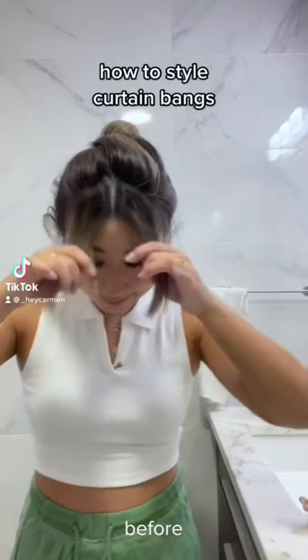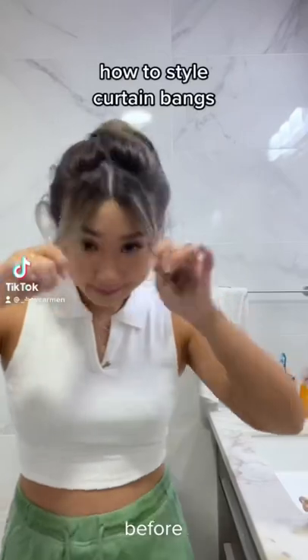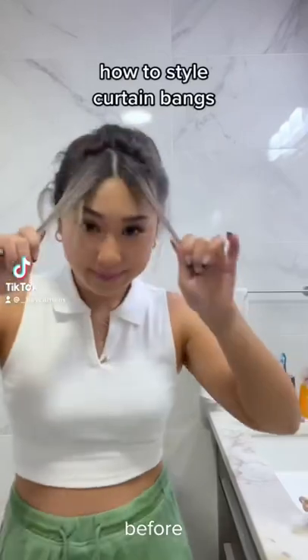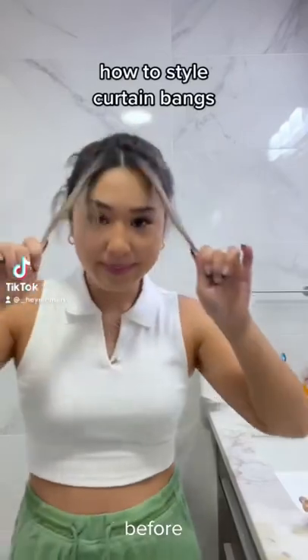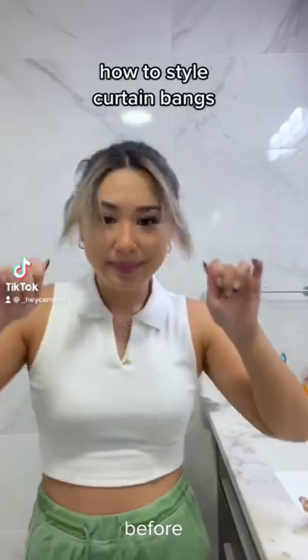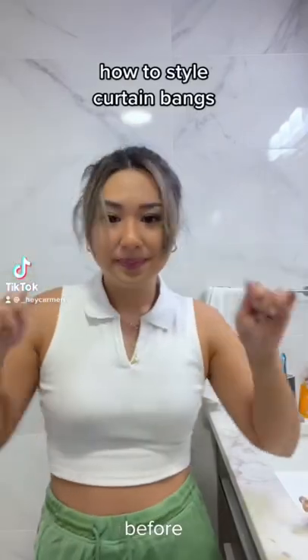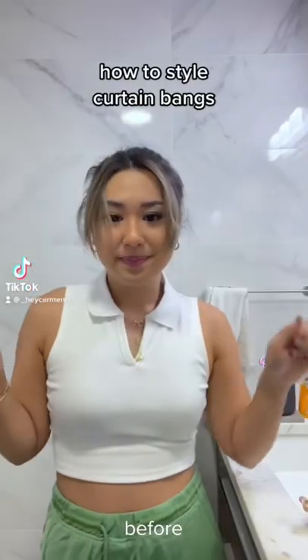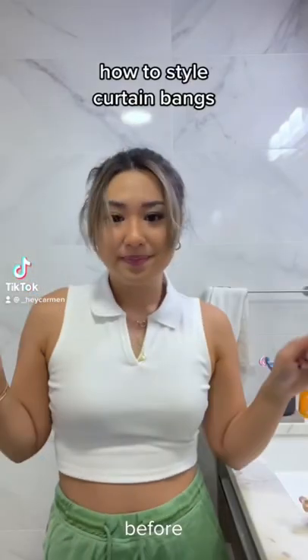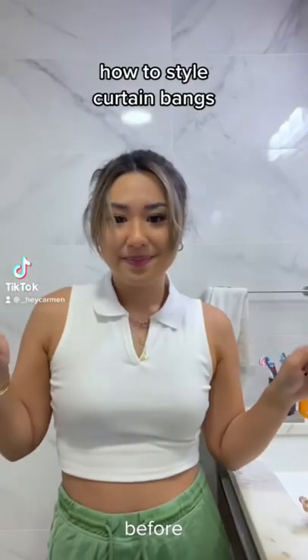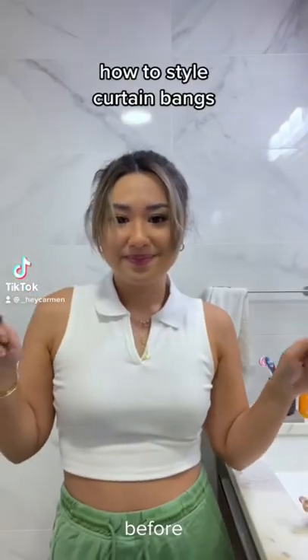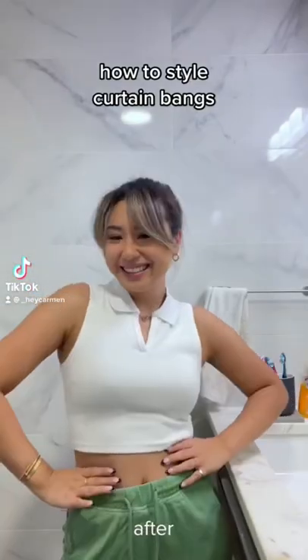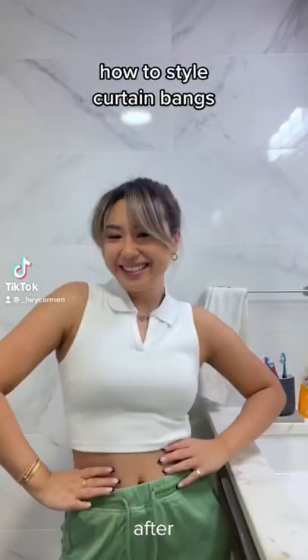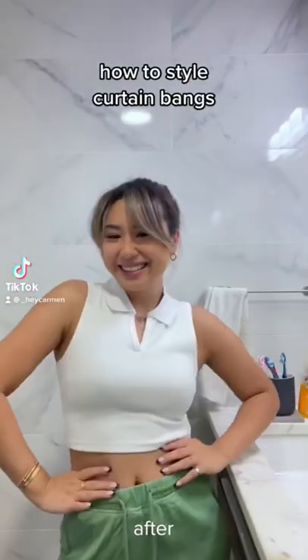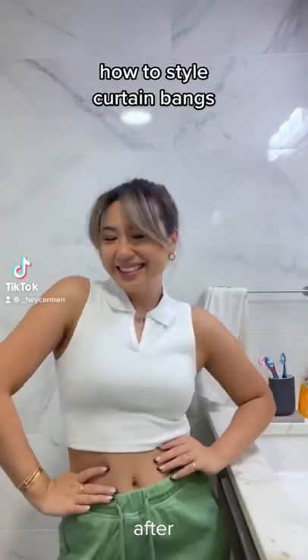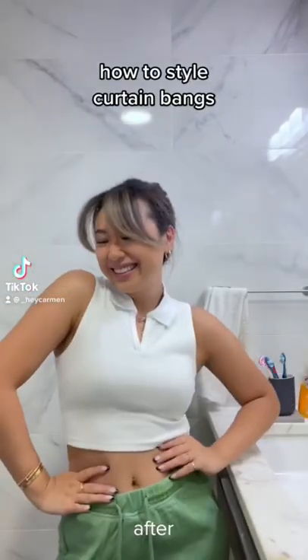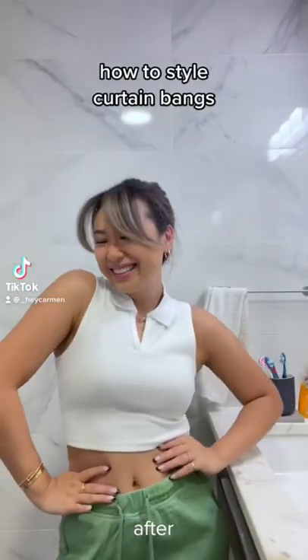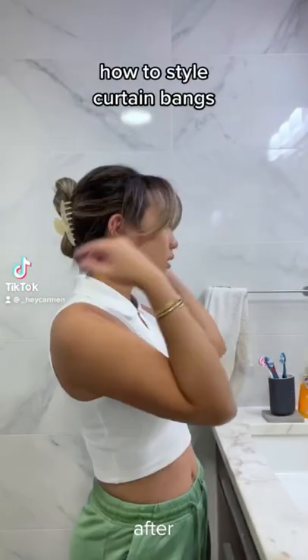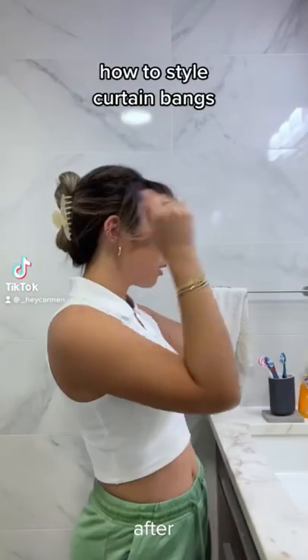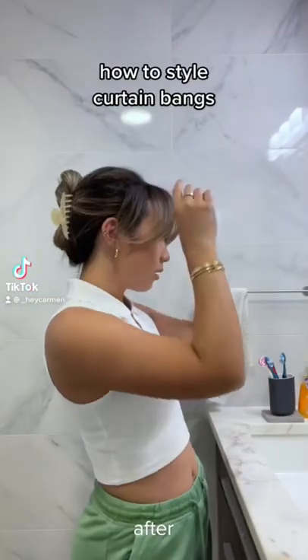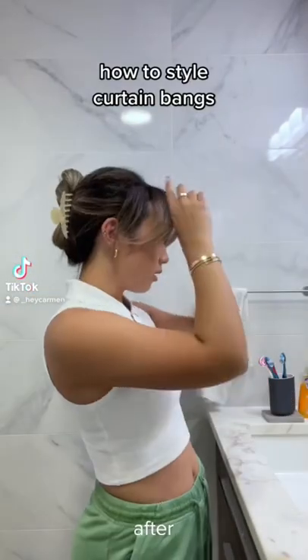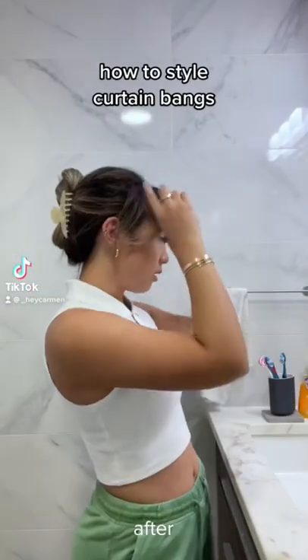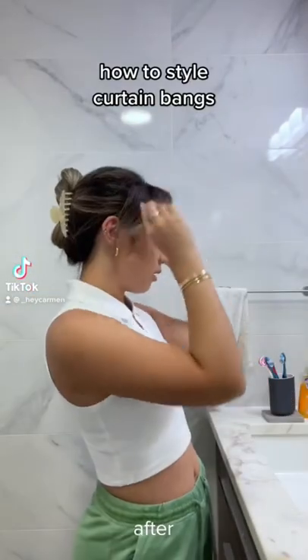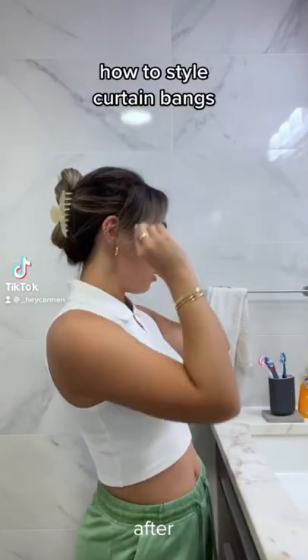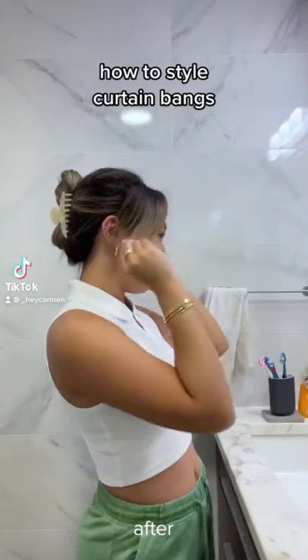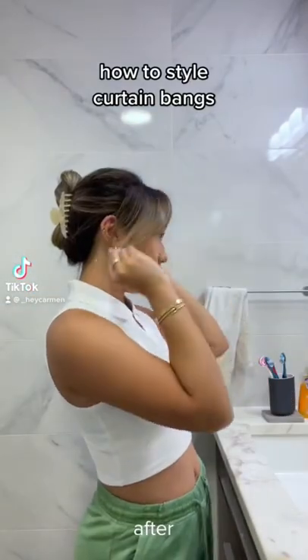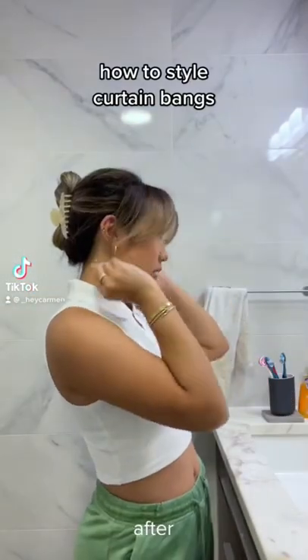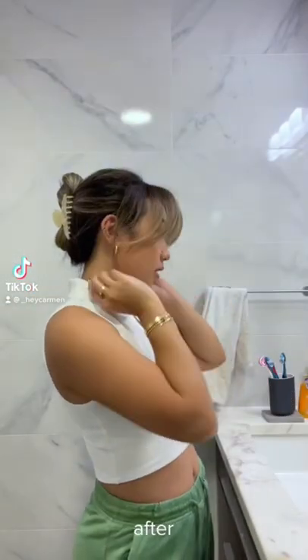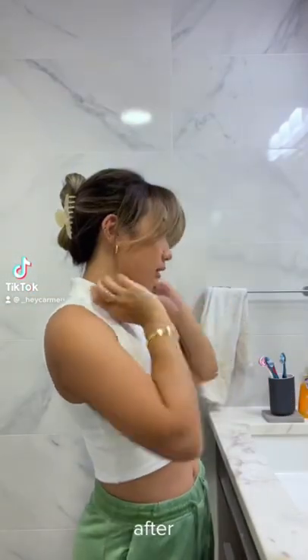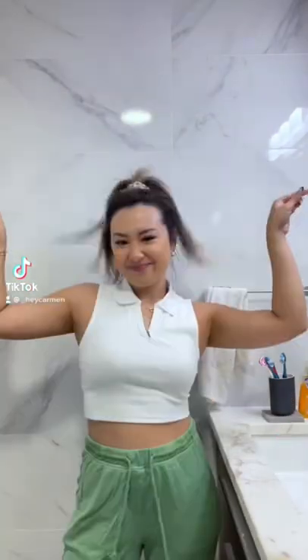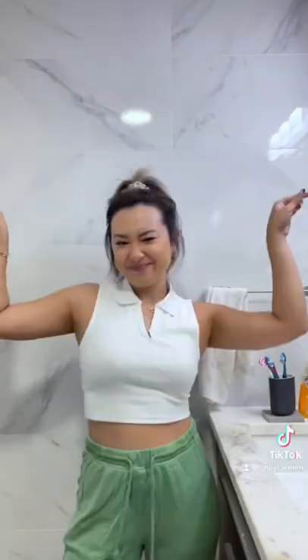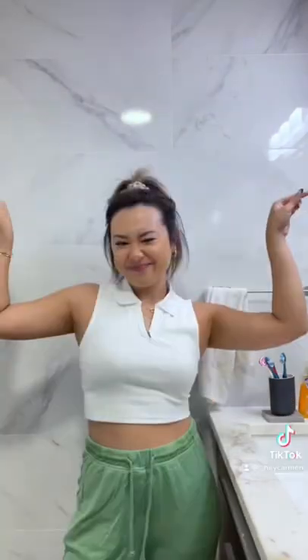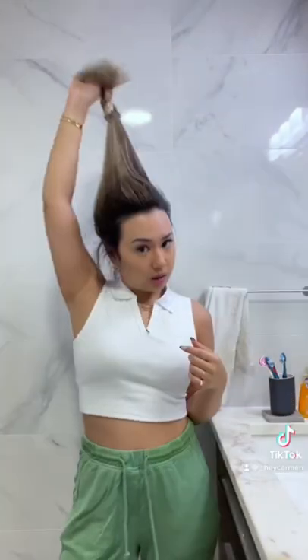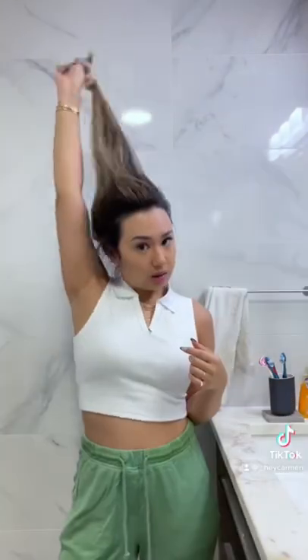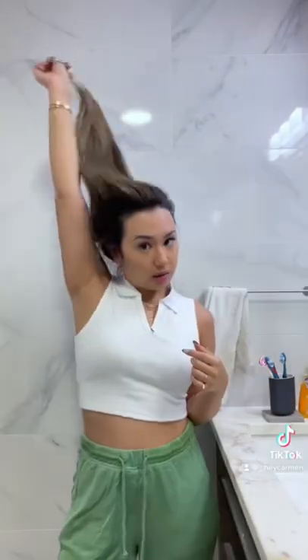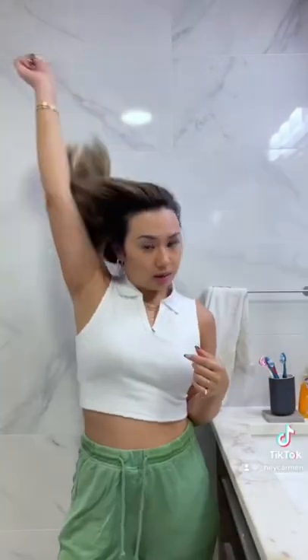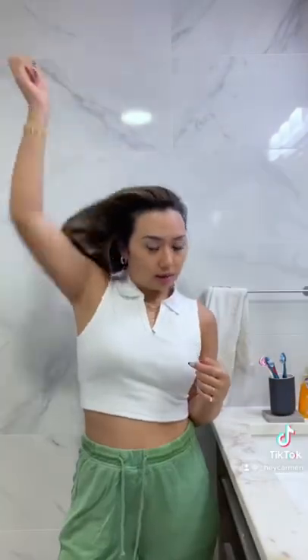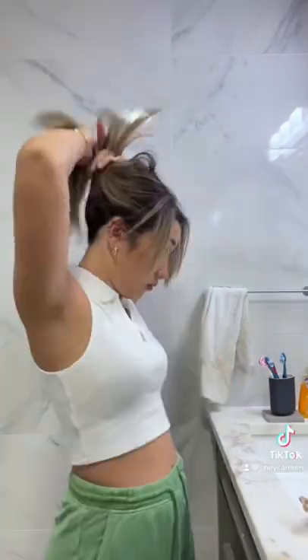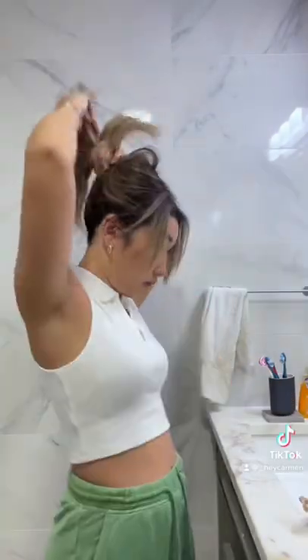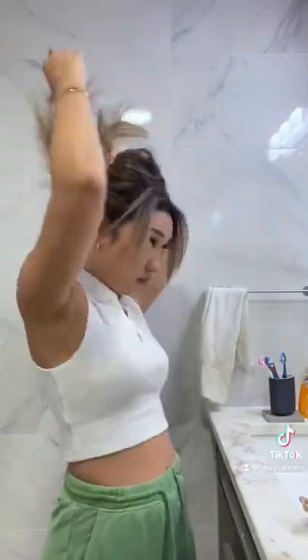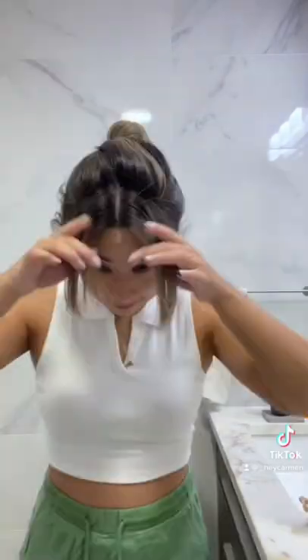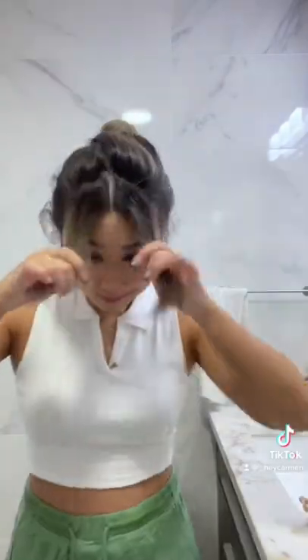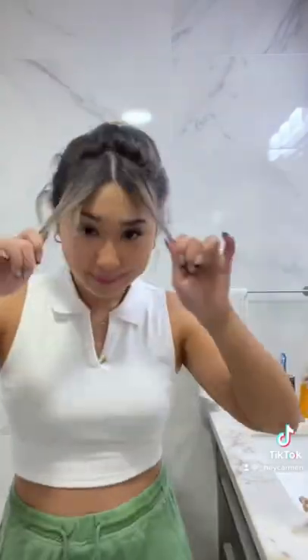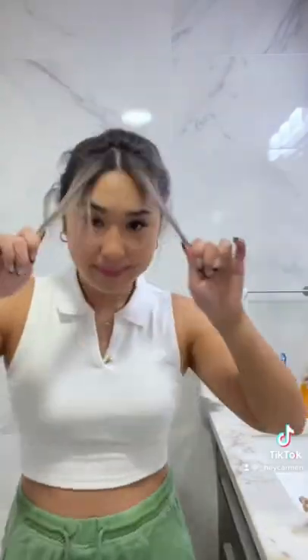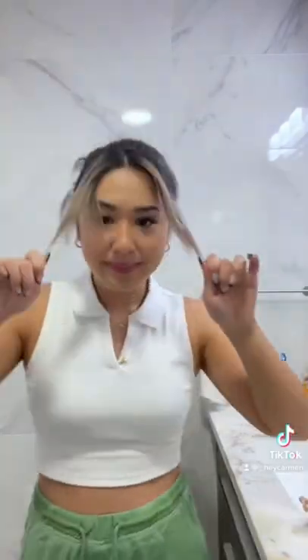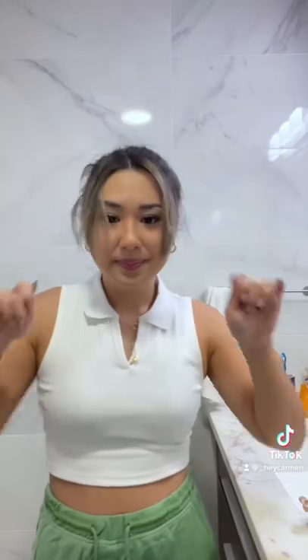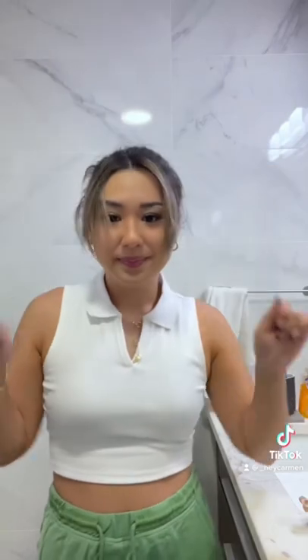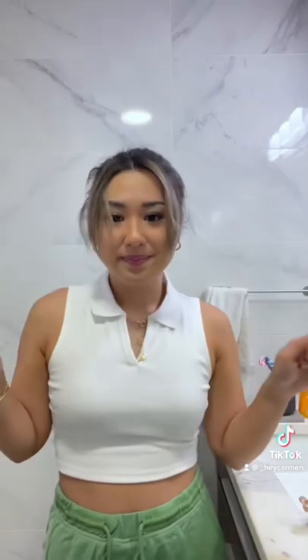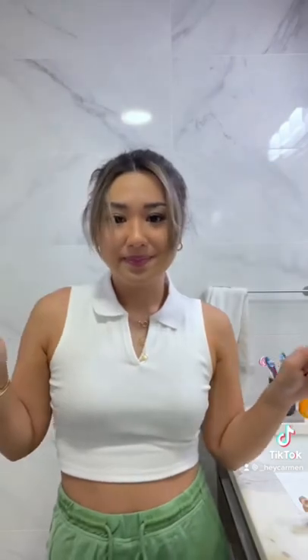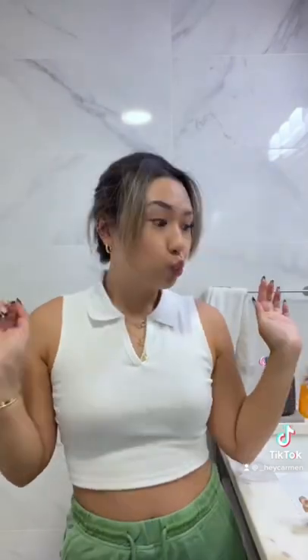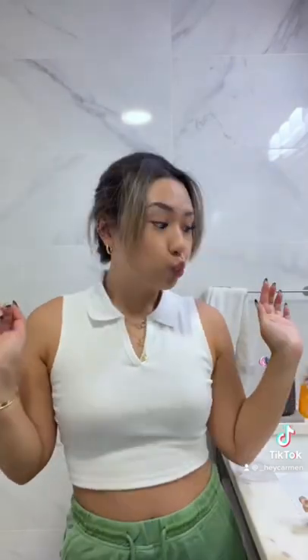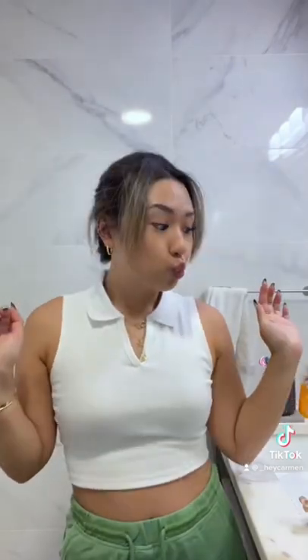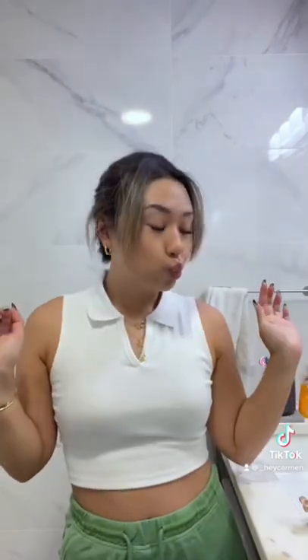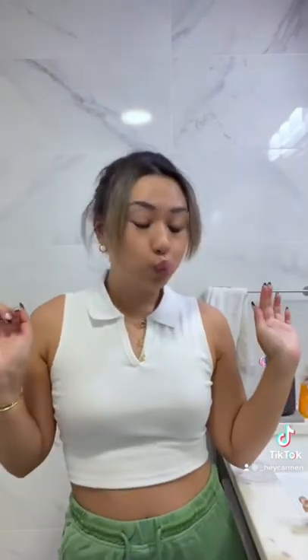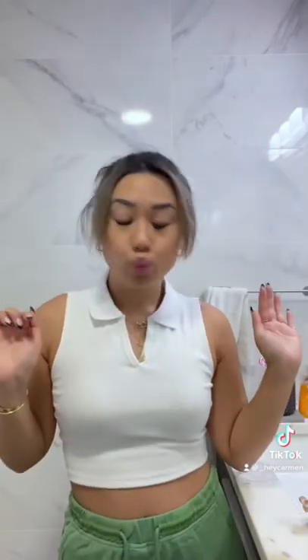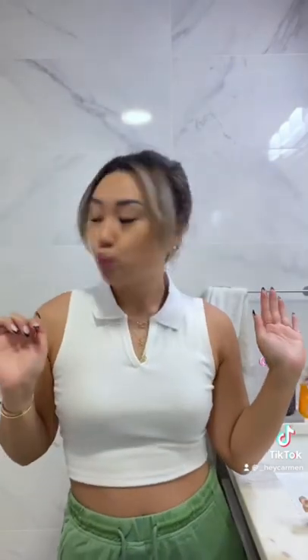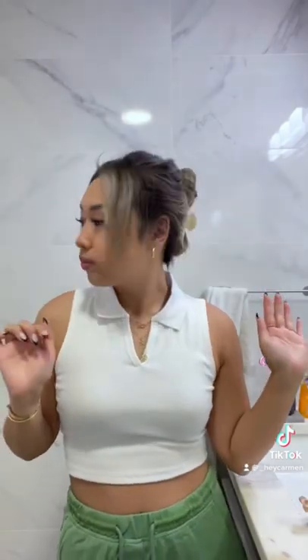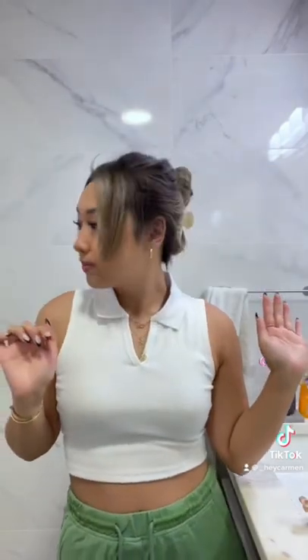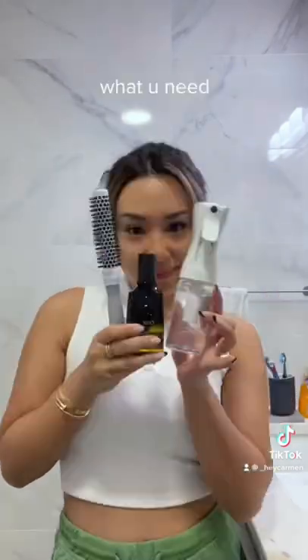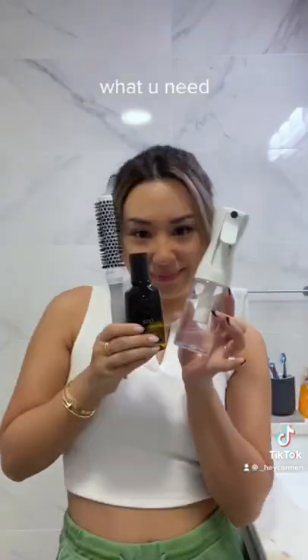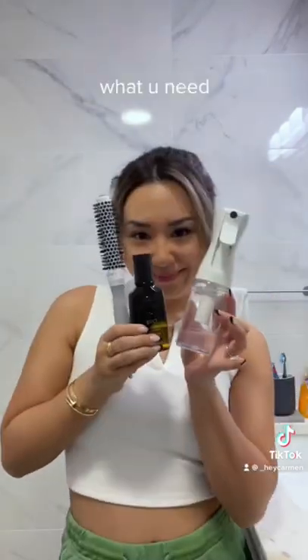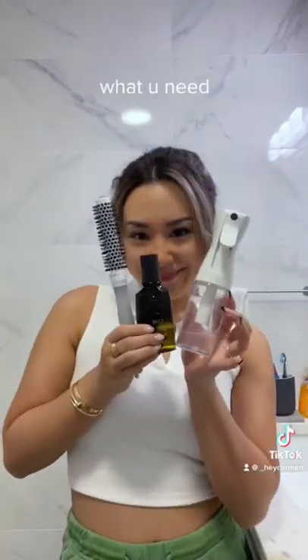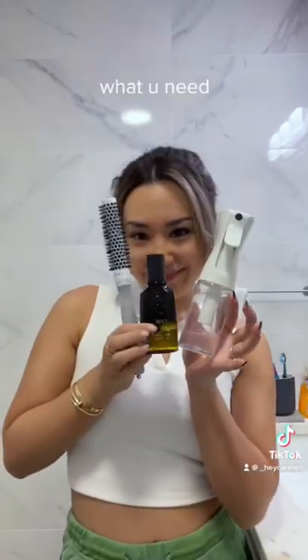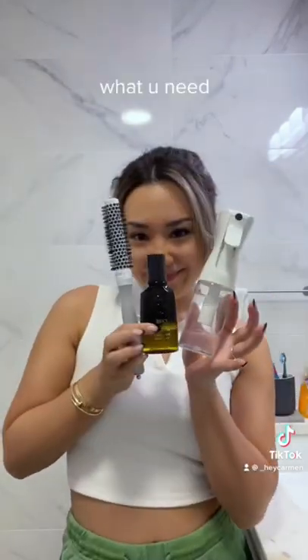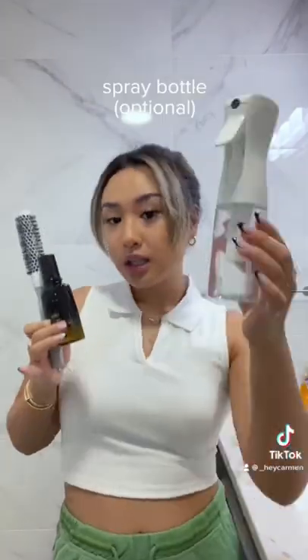So this is before and this is after. This is how my hairstylist taught me how to do it, so I'm sharing with you guys. They're super flat and straight, so let's get started.